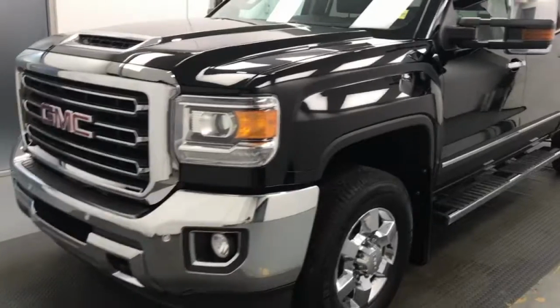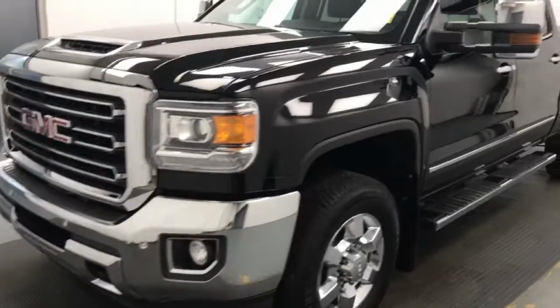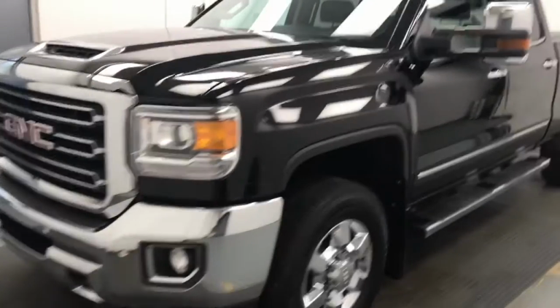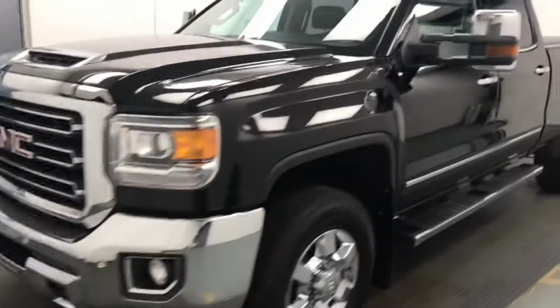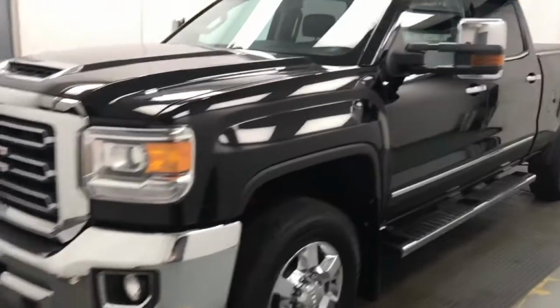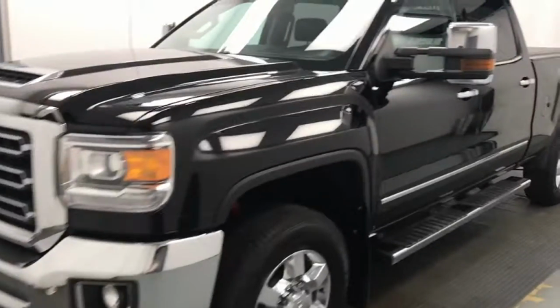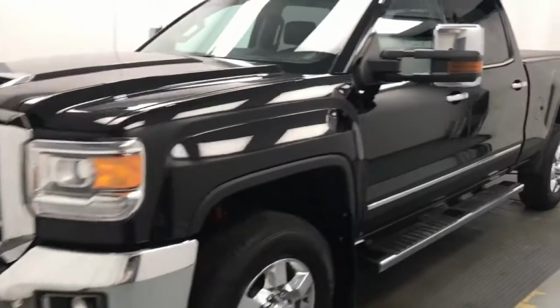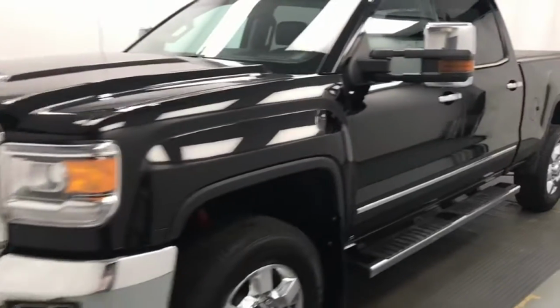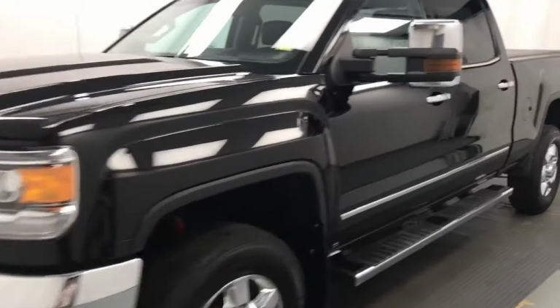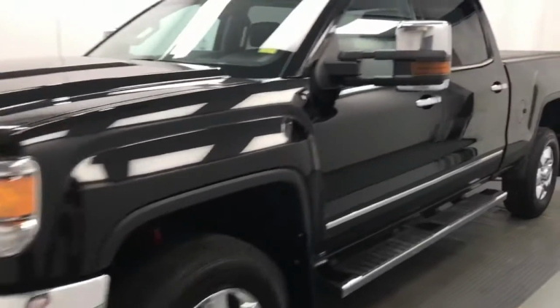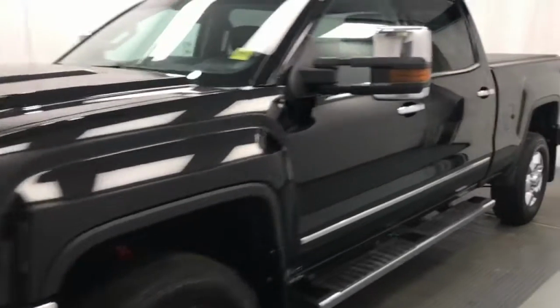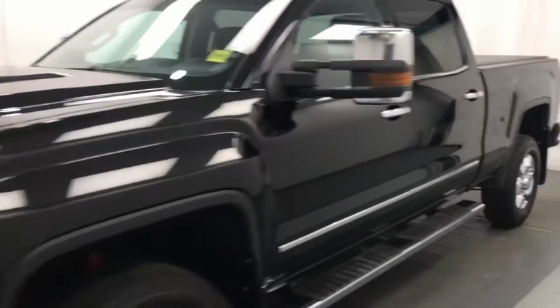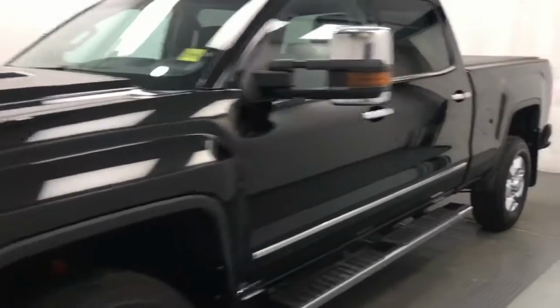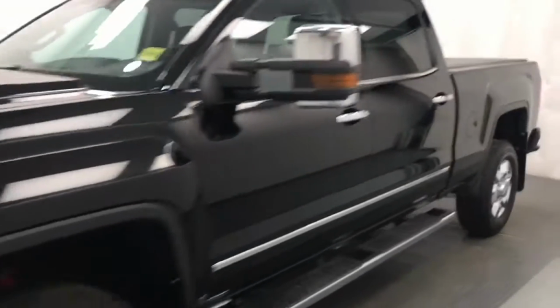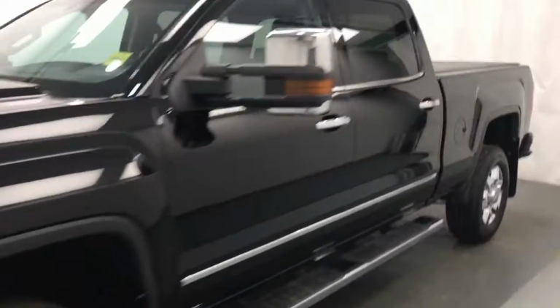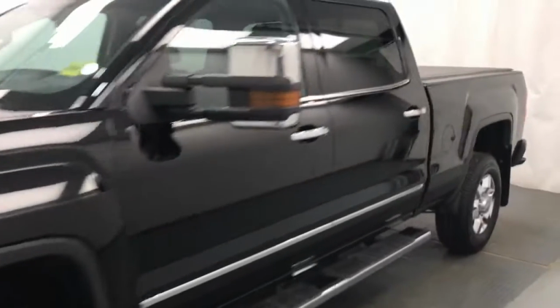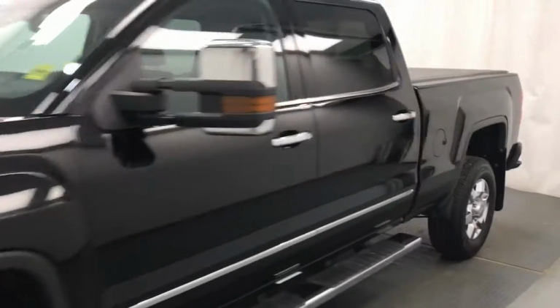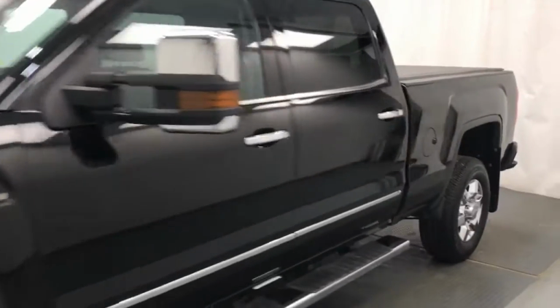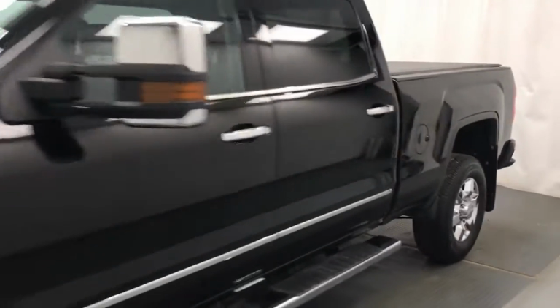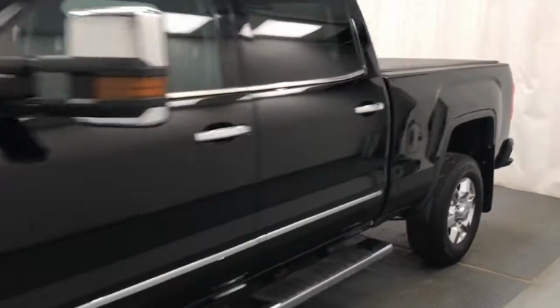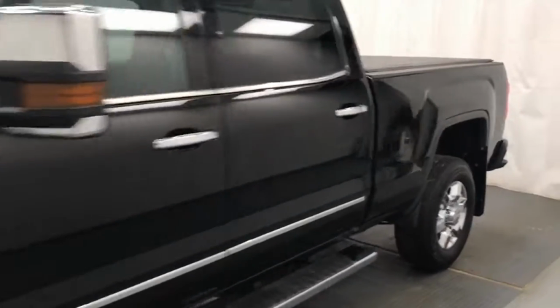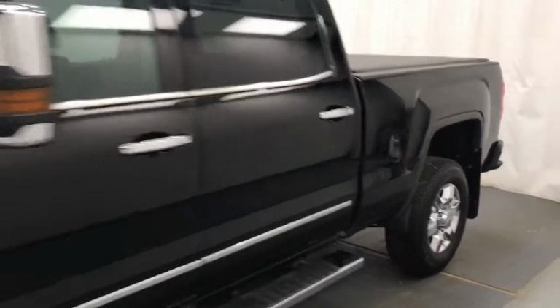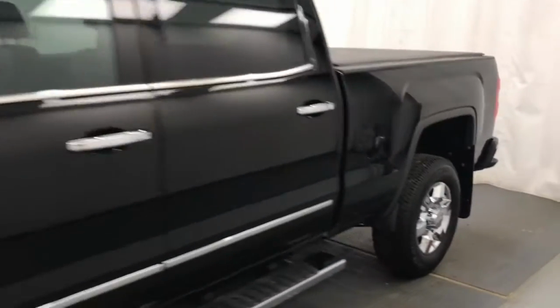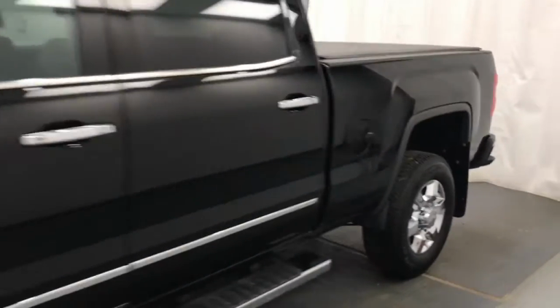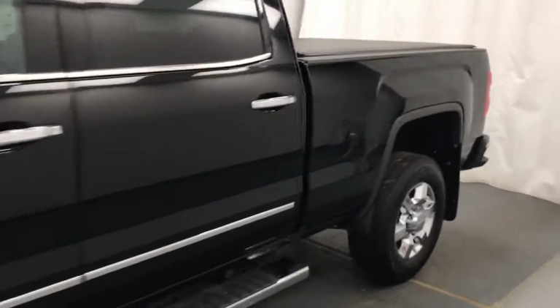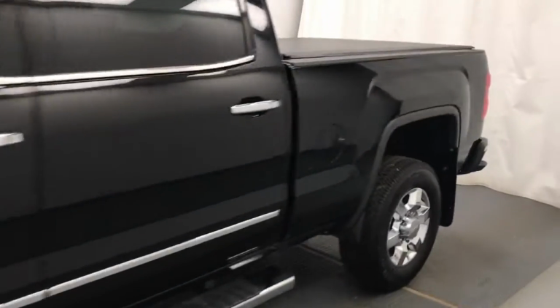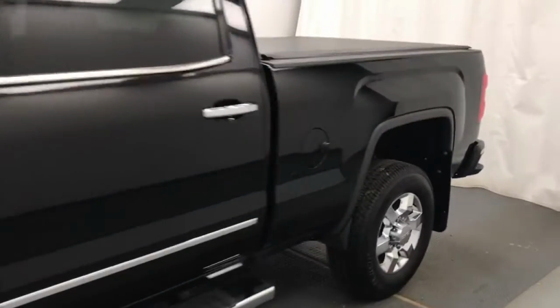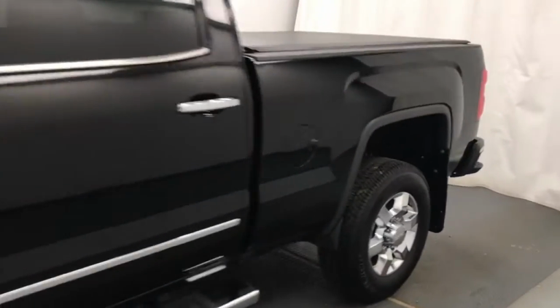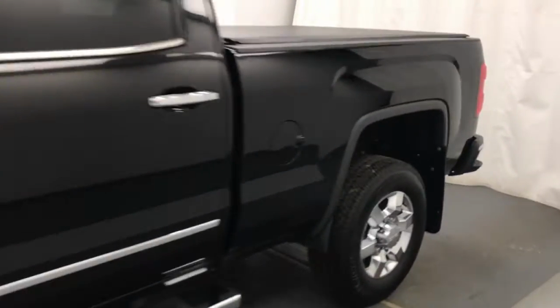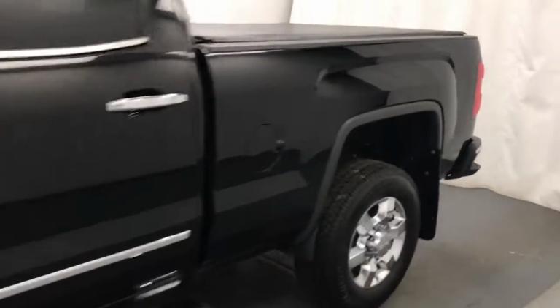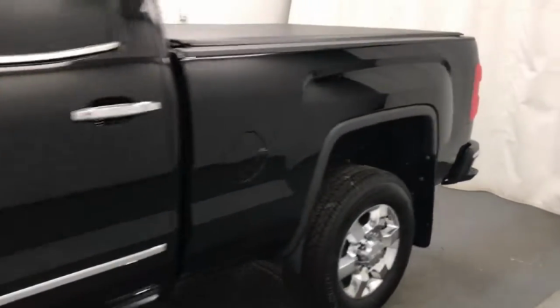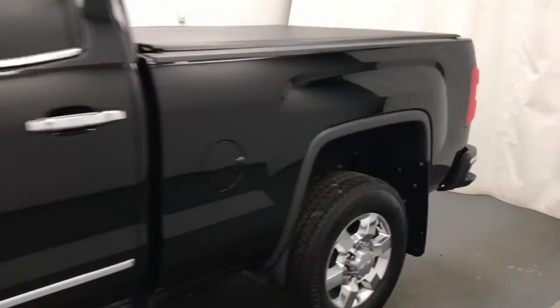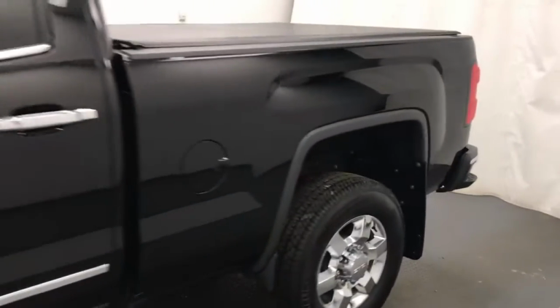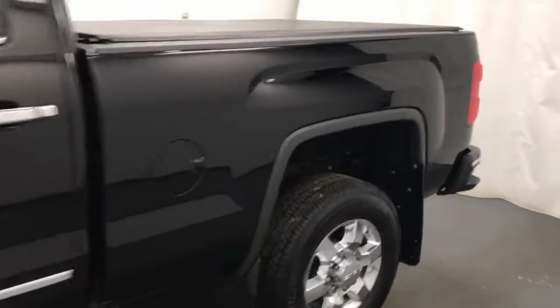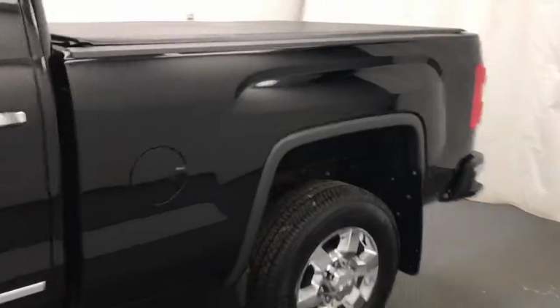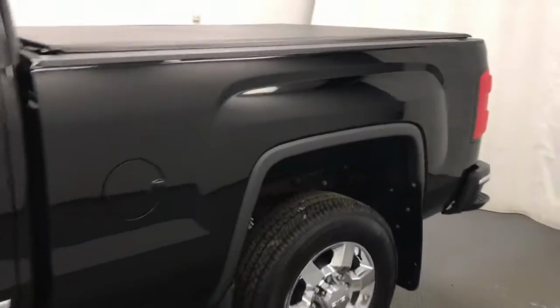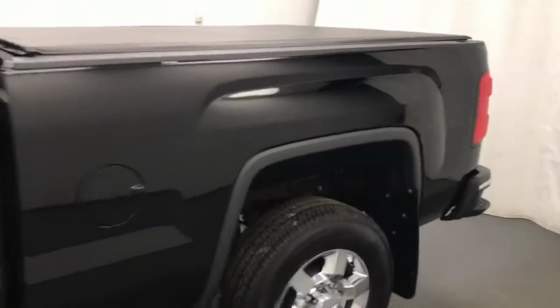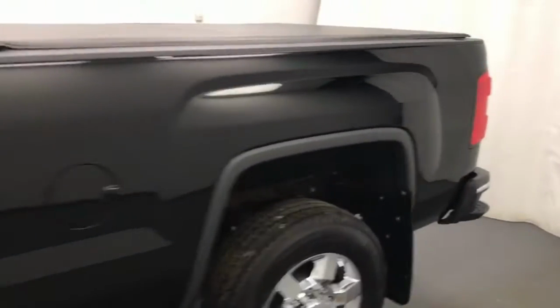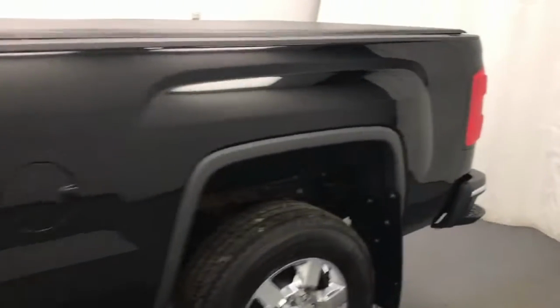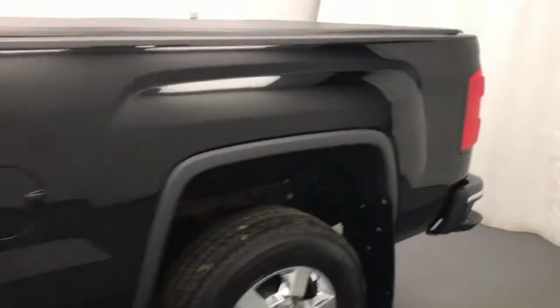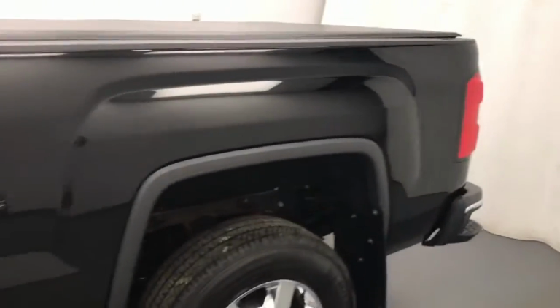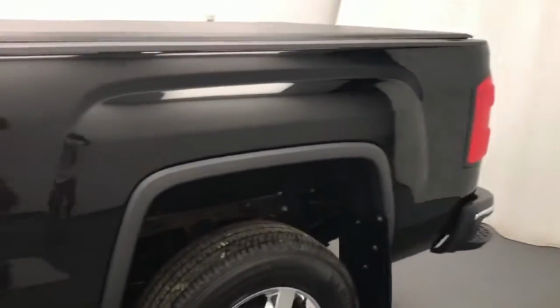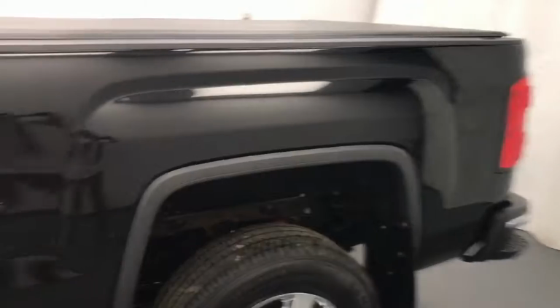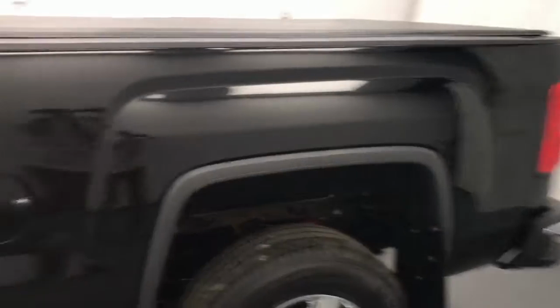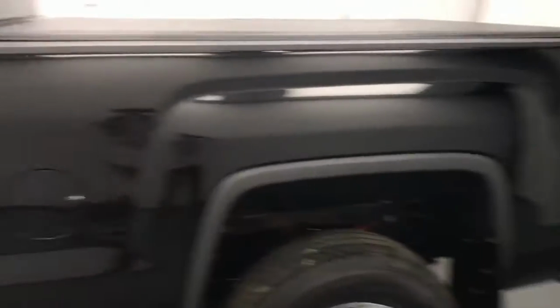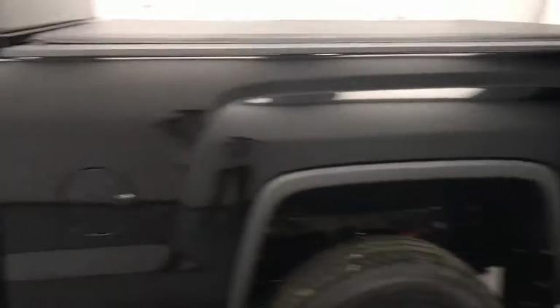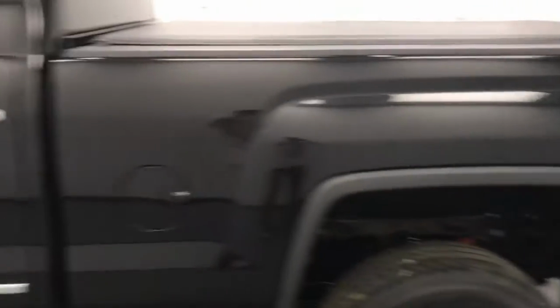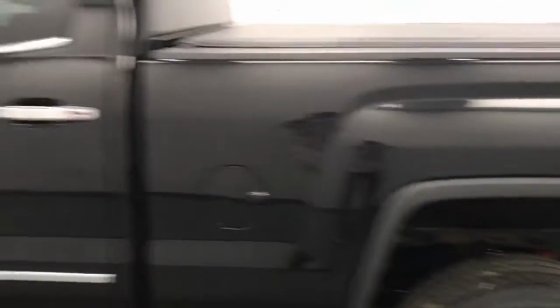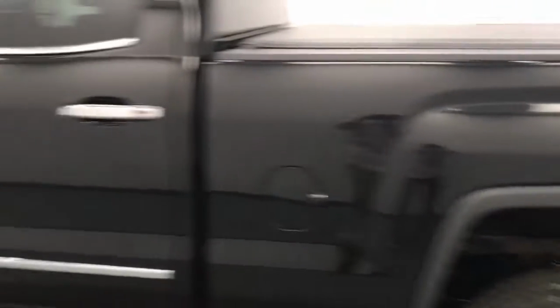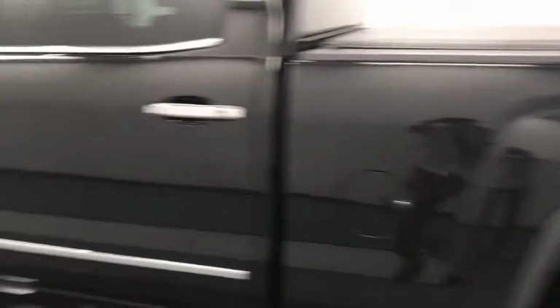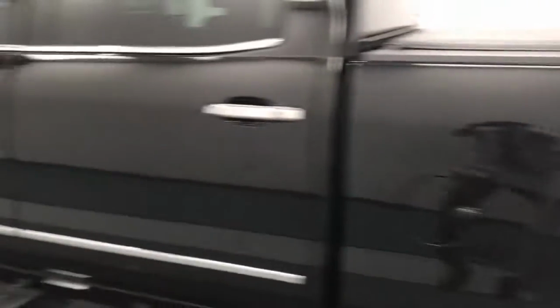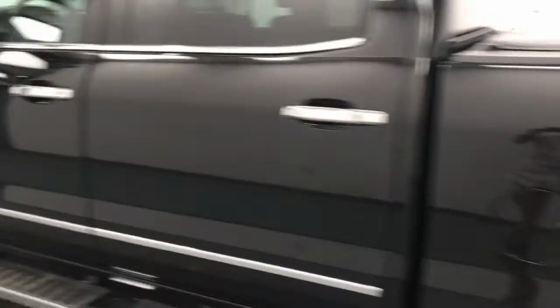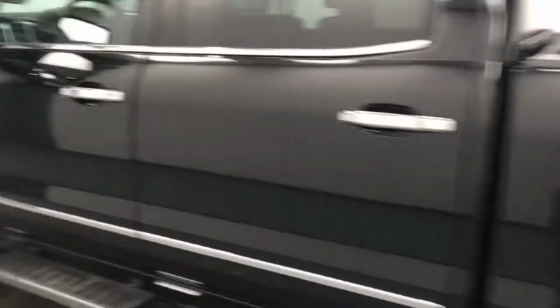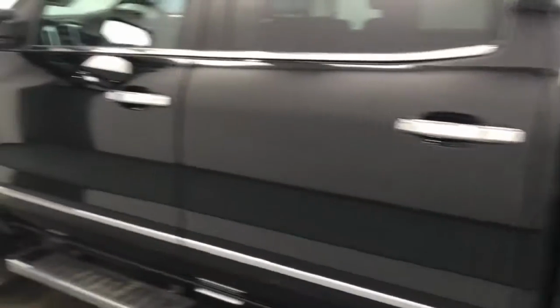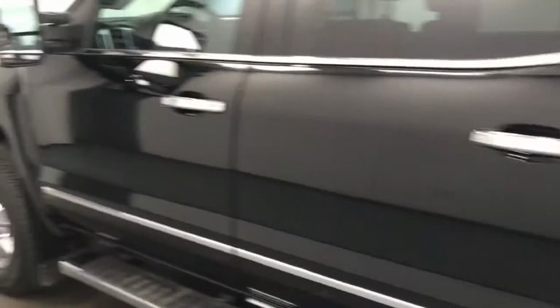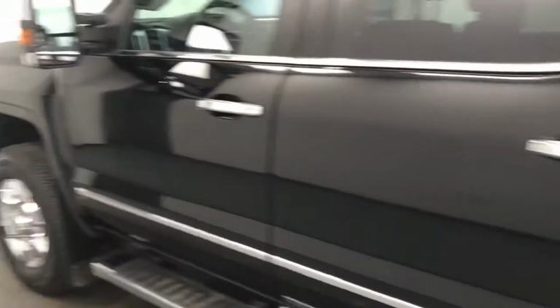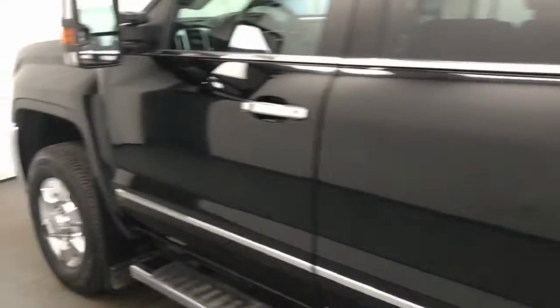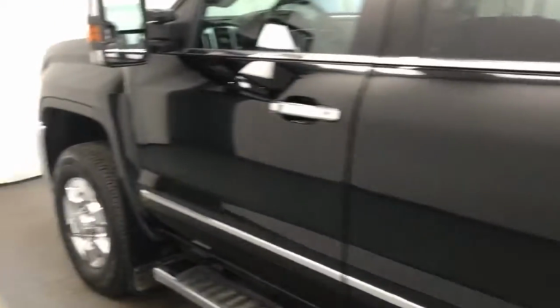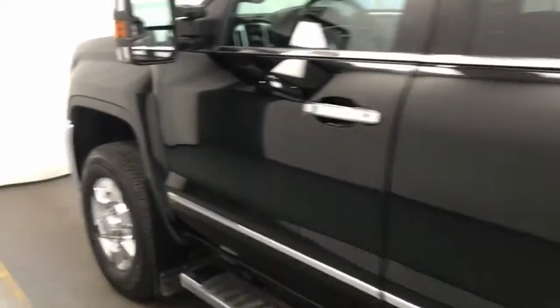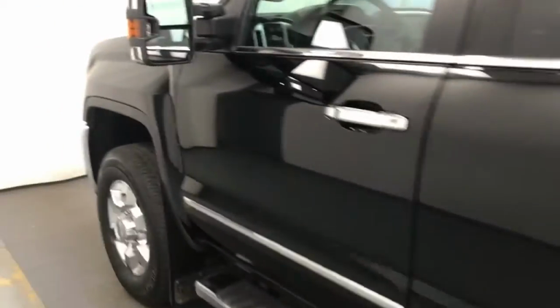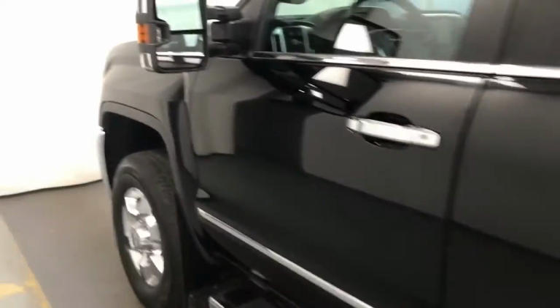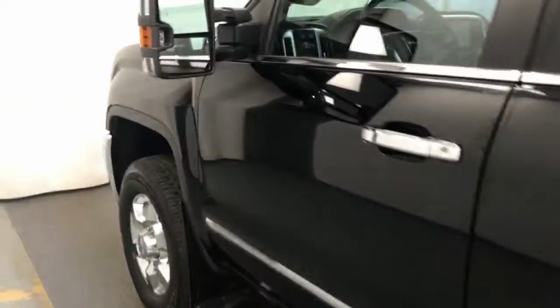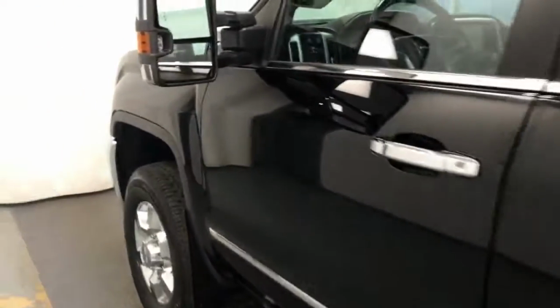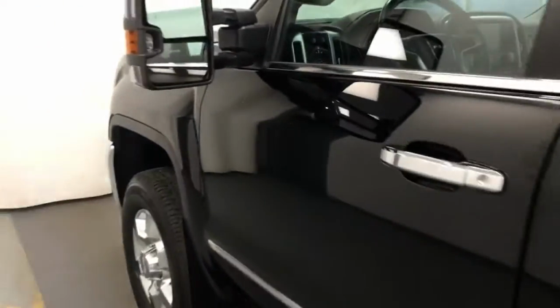Today we're reviewing stock number 179409 on a 2017 GMC Sierra SLT 3500, and our exterior colour is black.